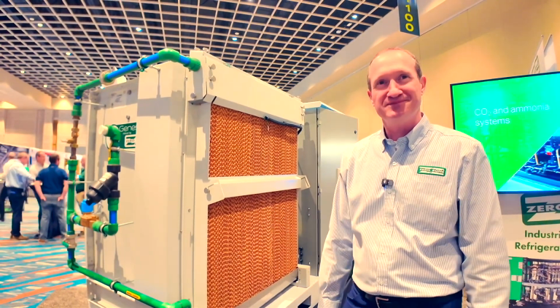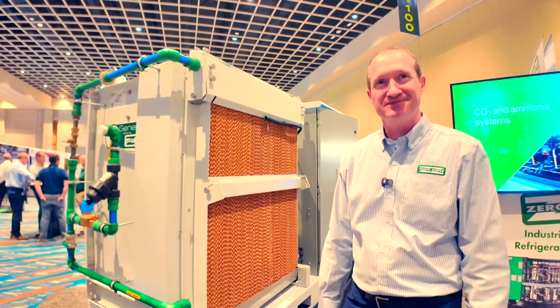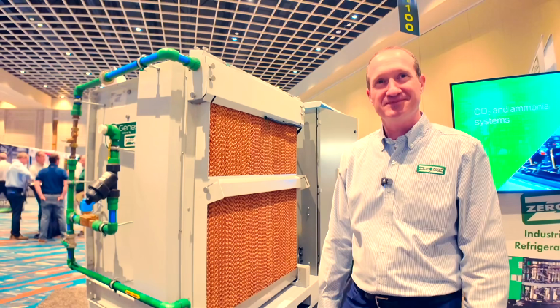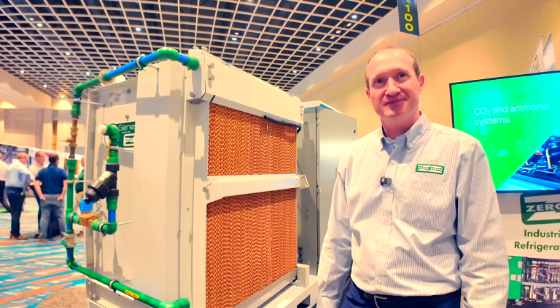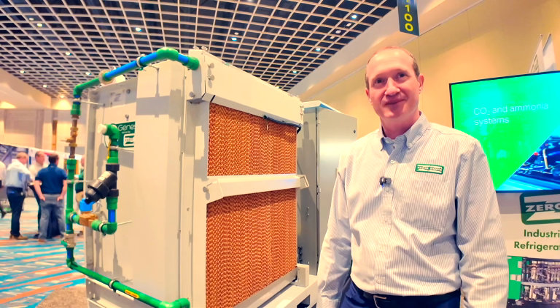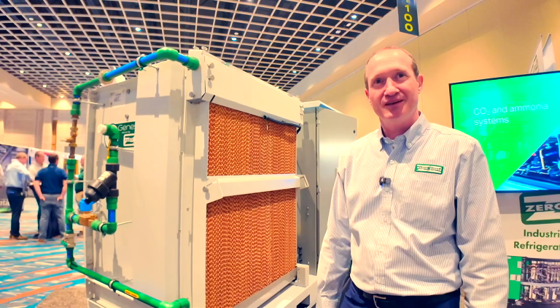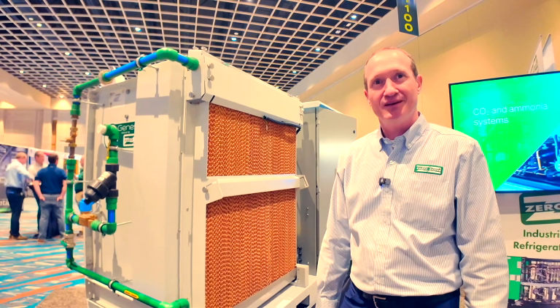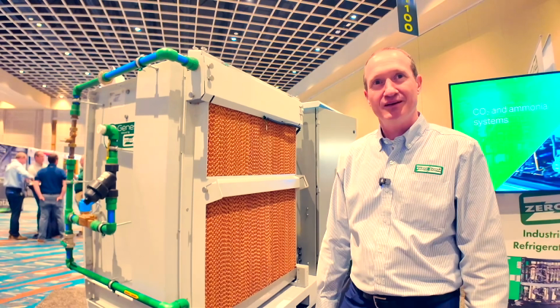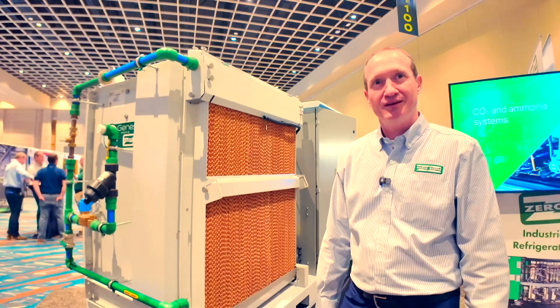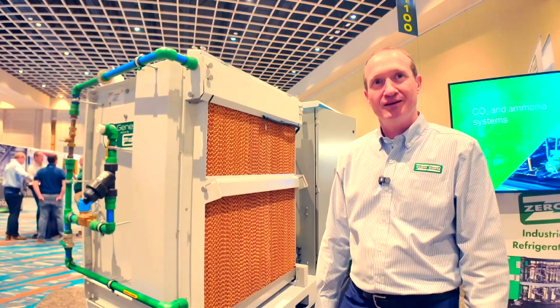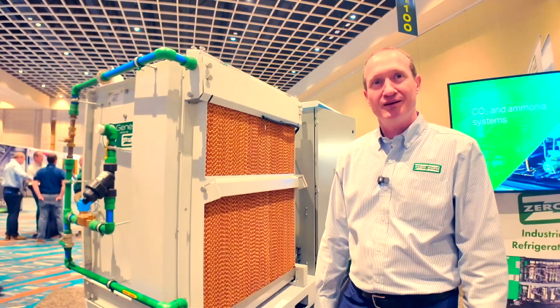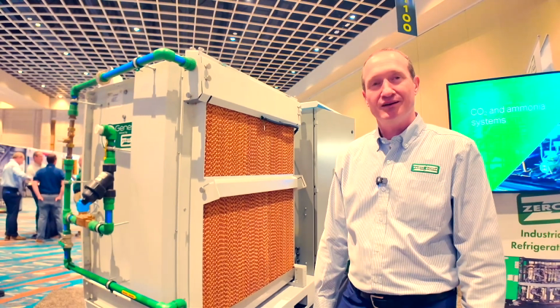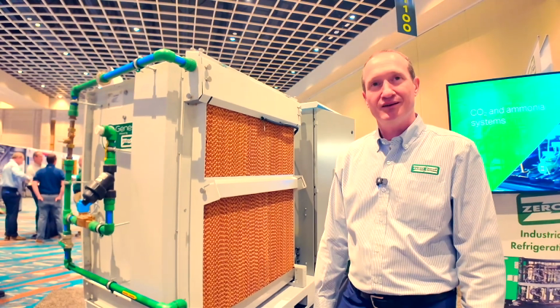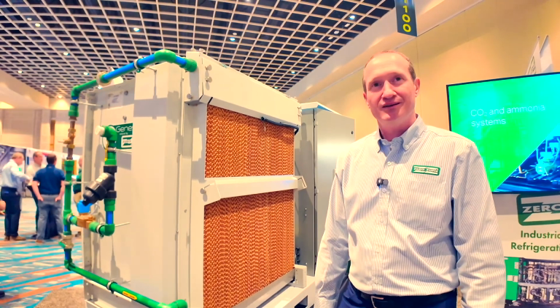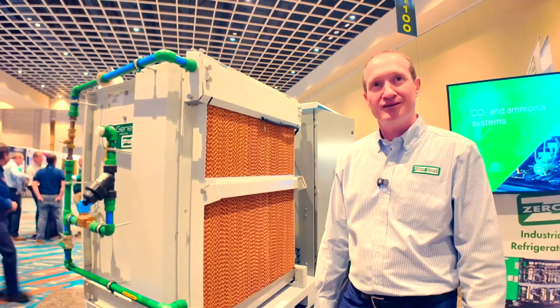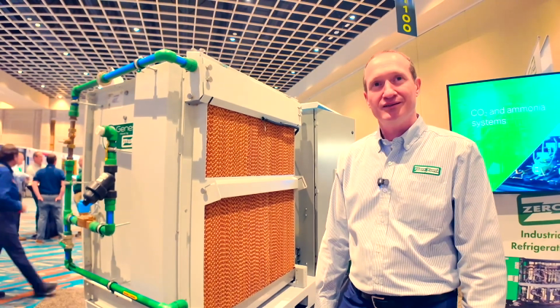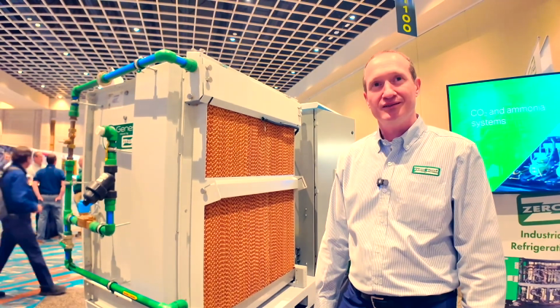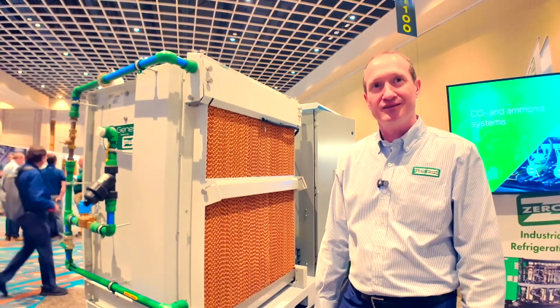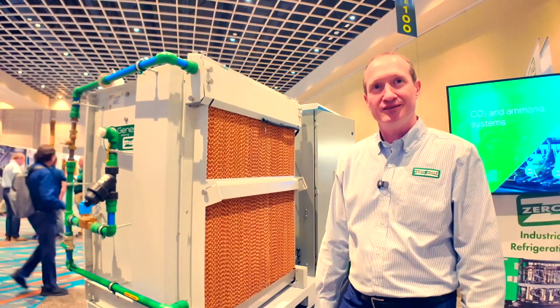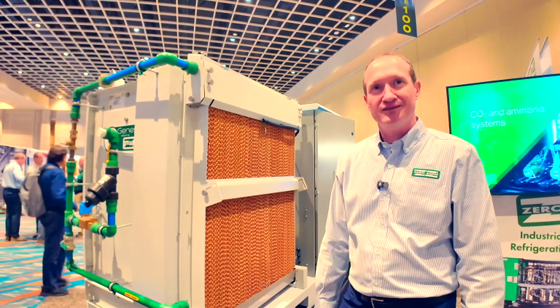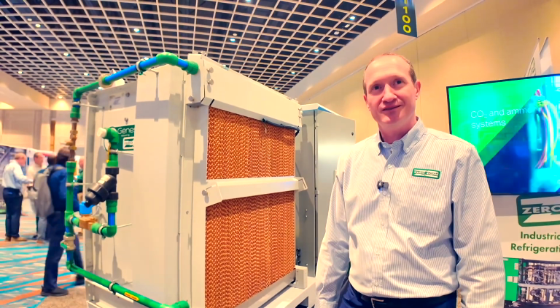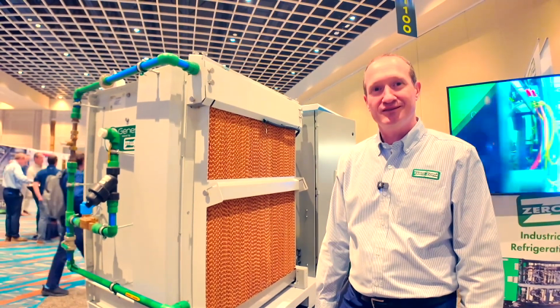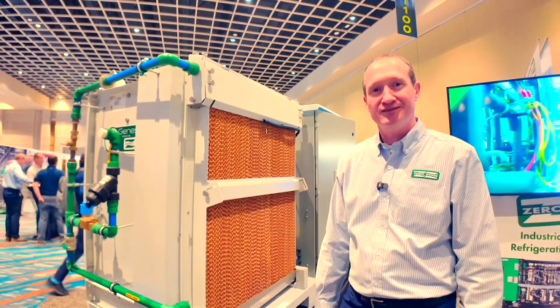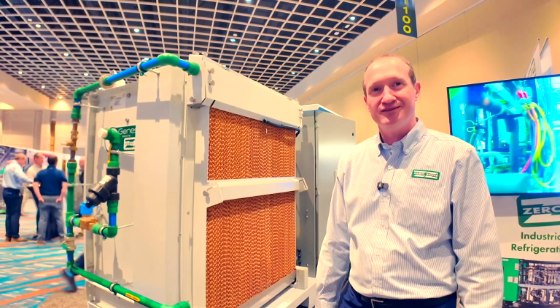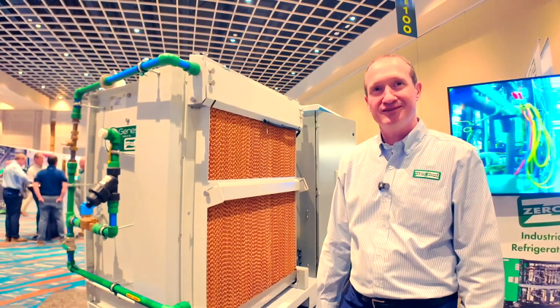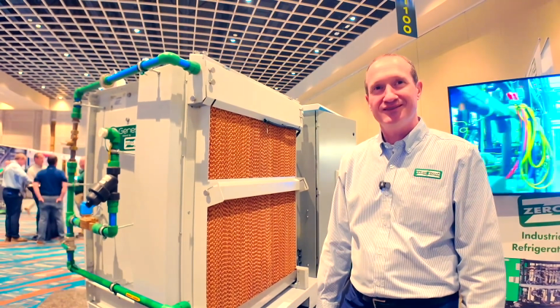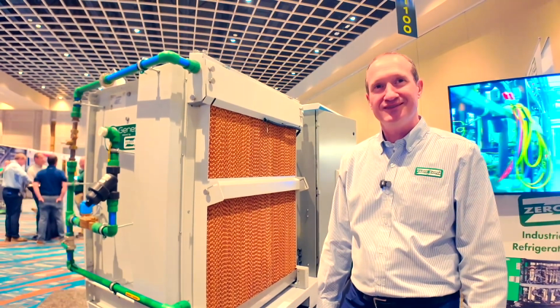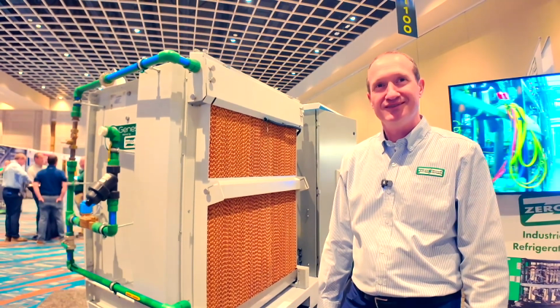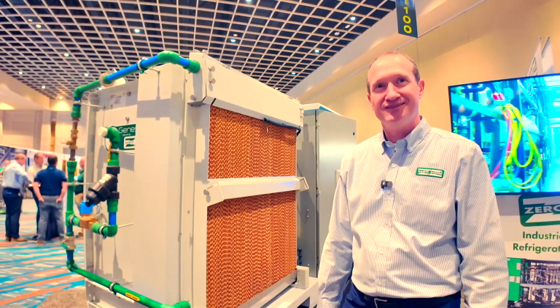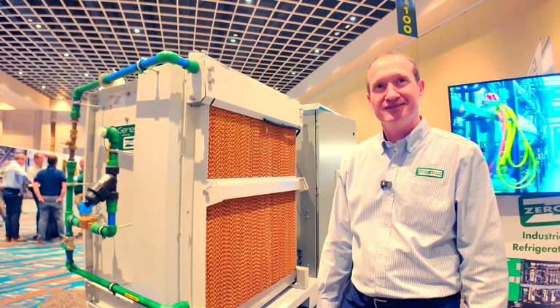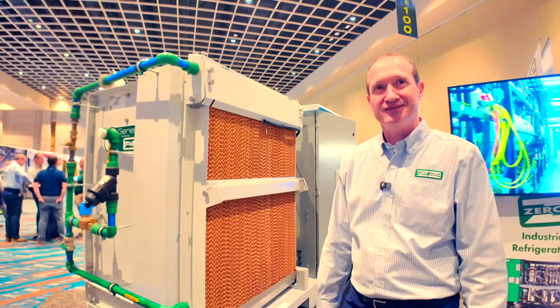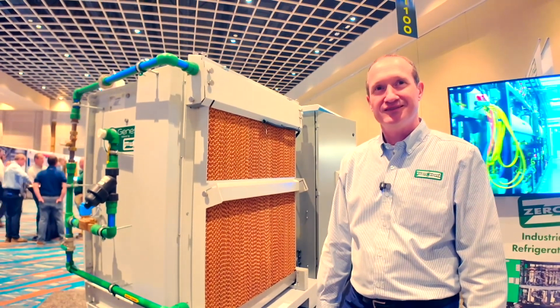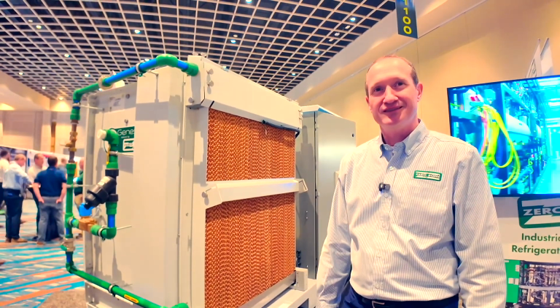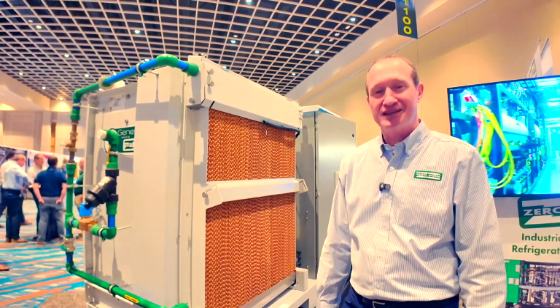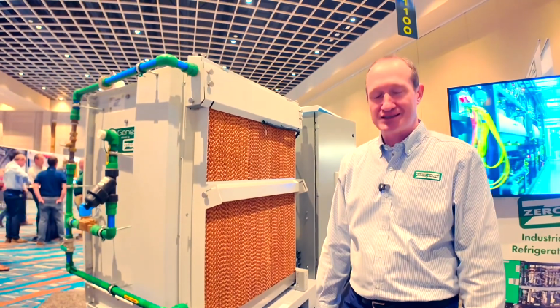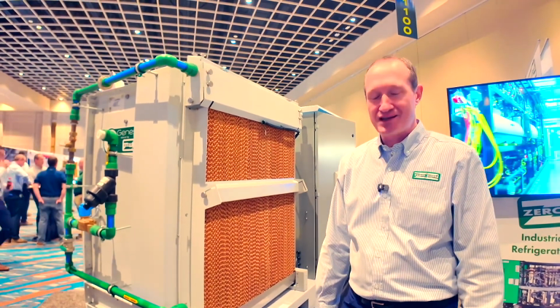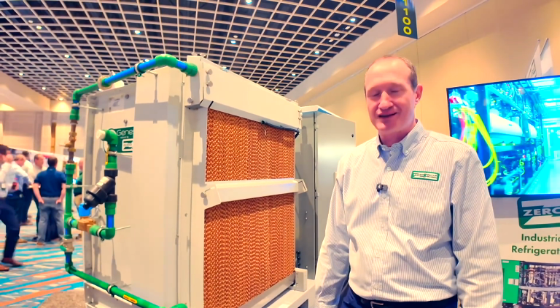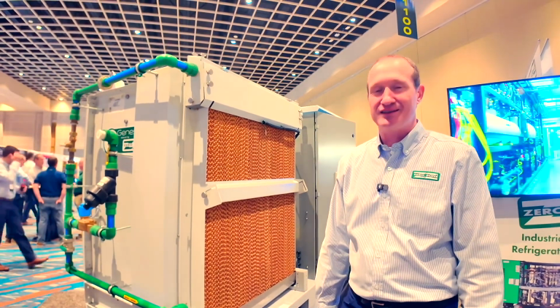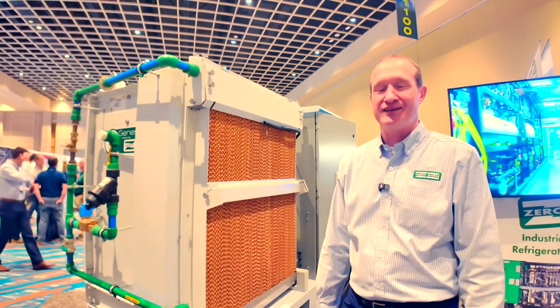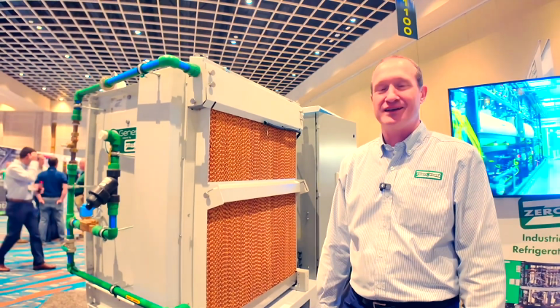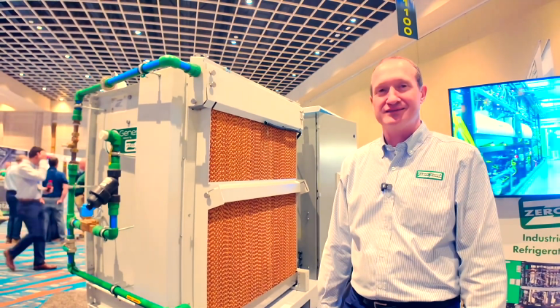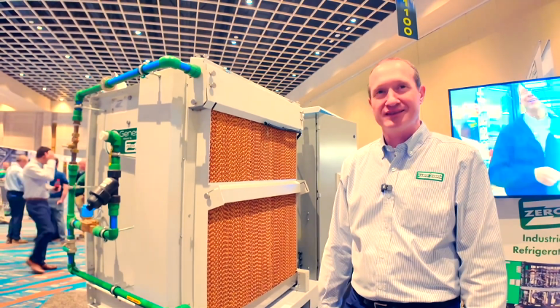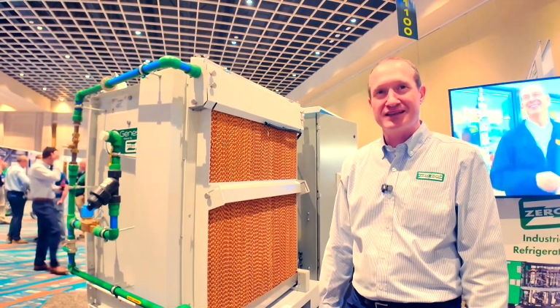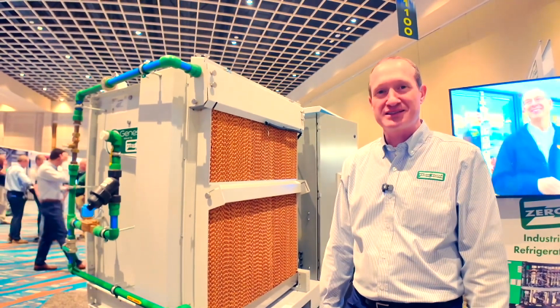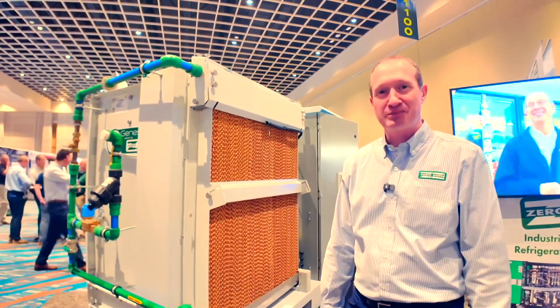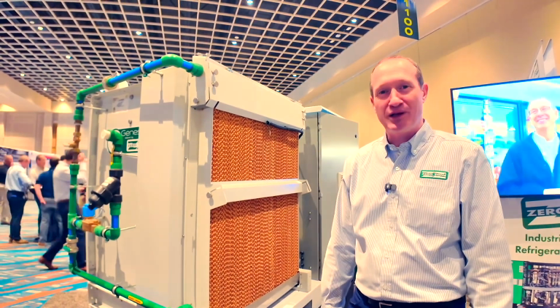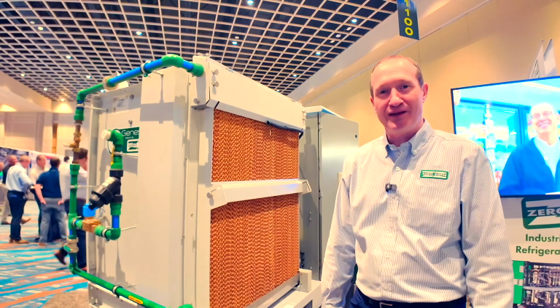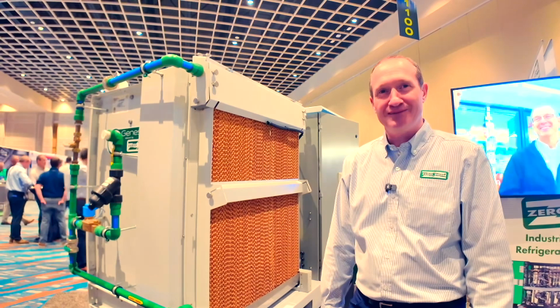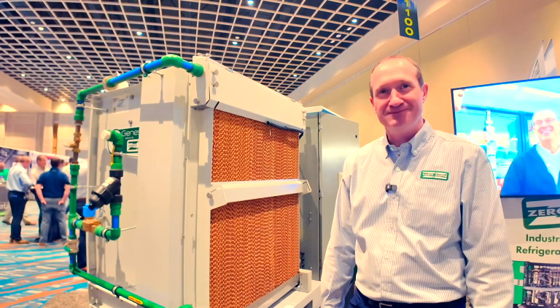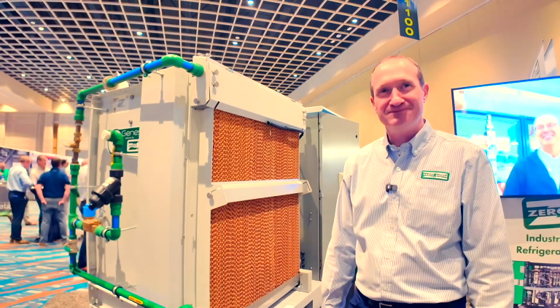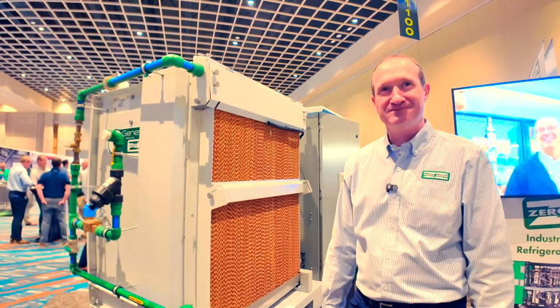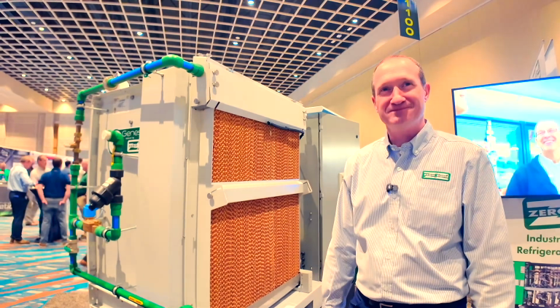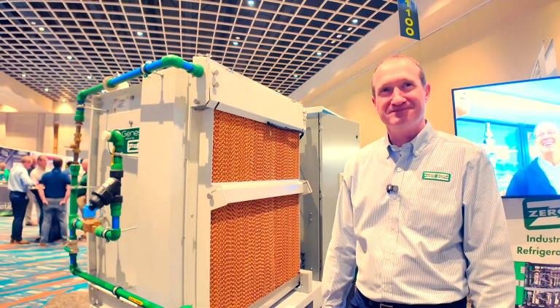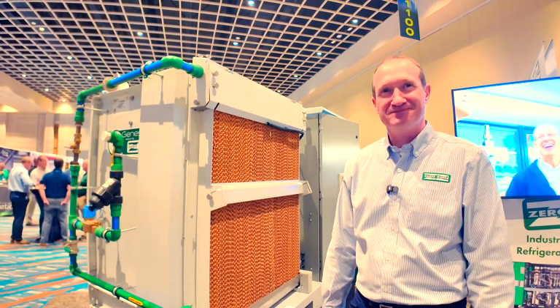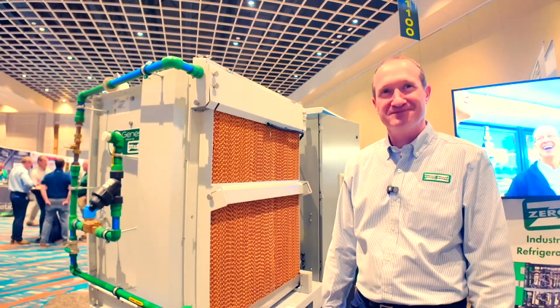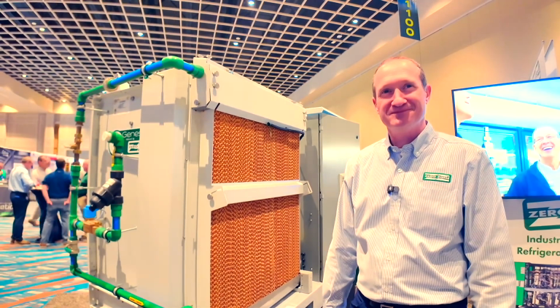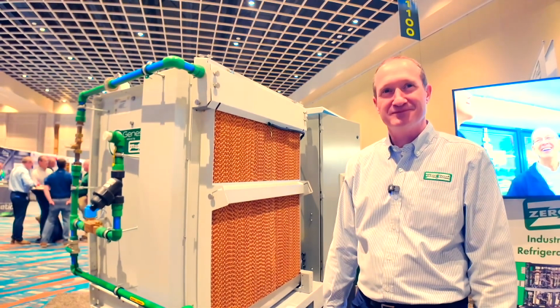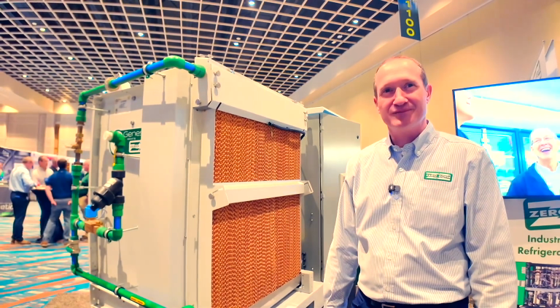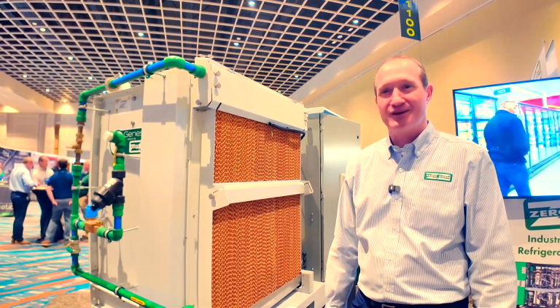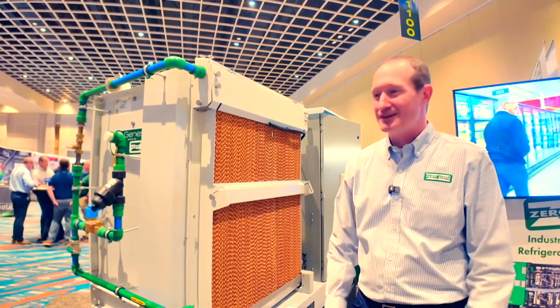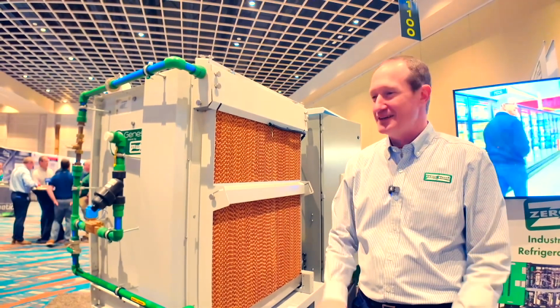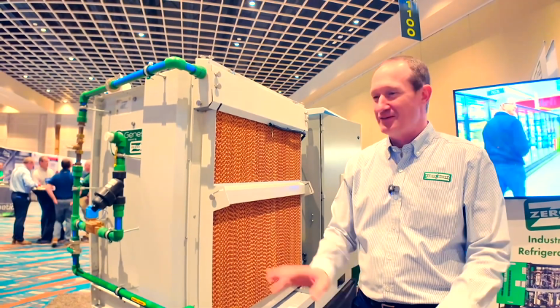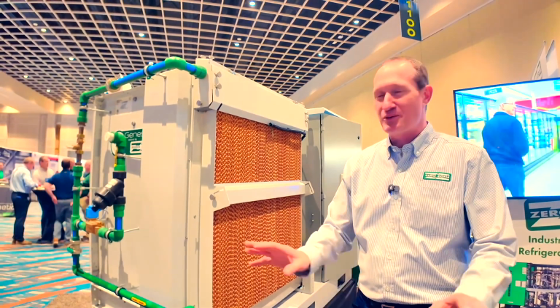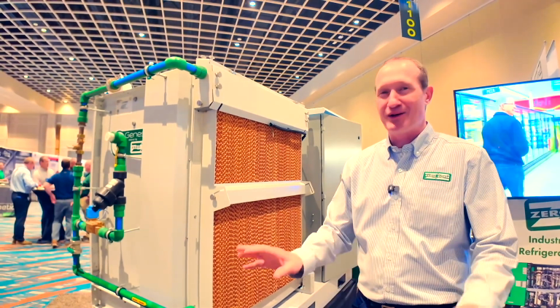Next time we meet, hopefully you'll be able to tell me you've got some actual installs. Exactly — that's the plan. All across the country? Everywhere.